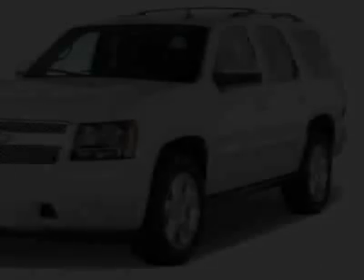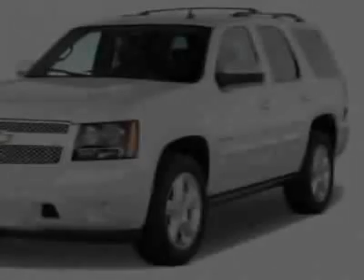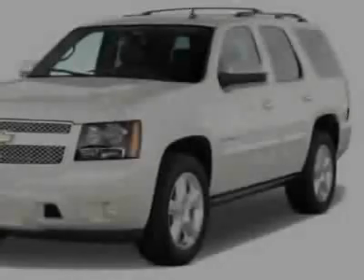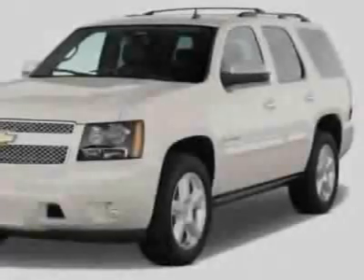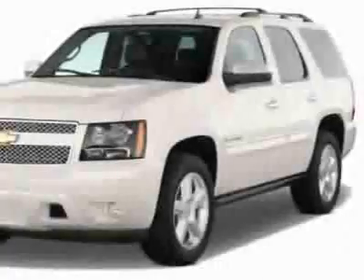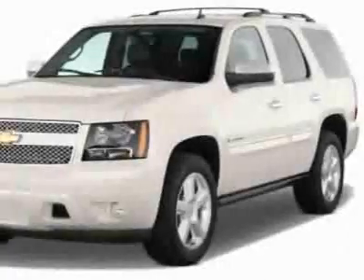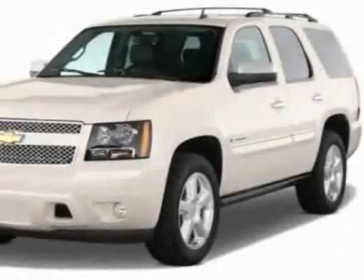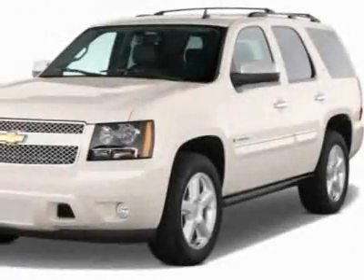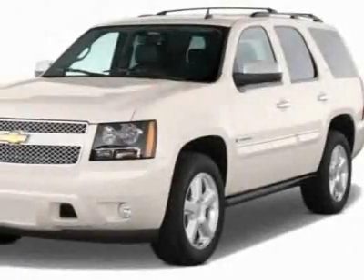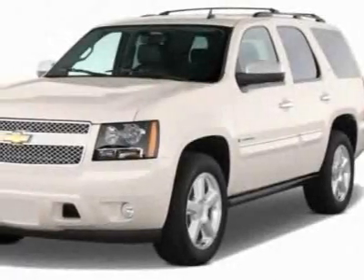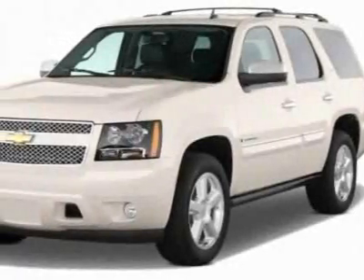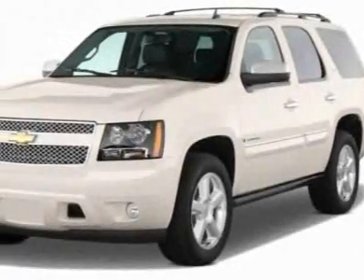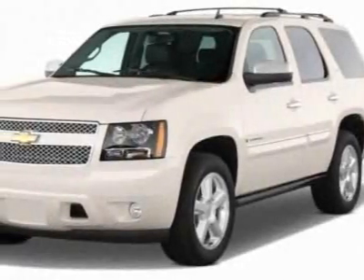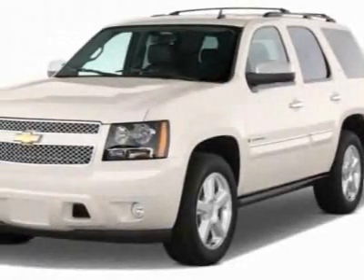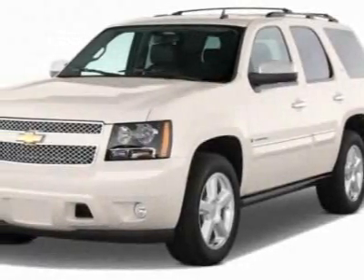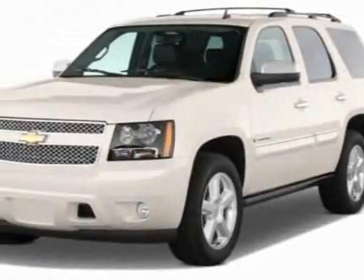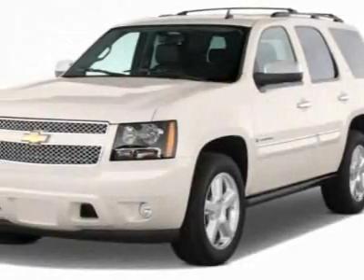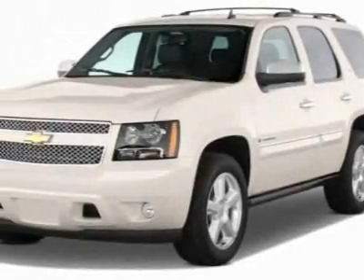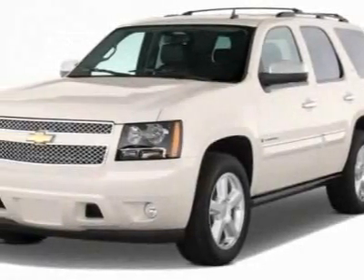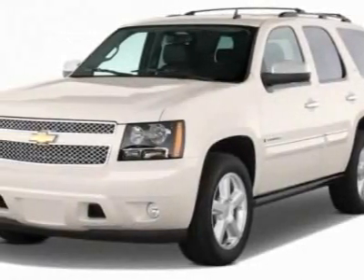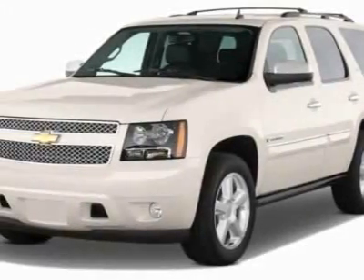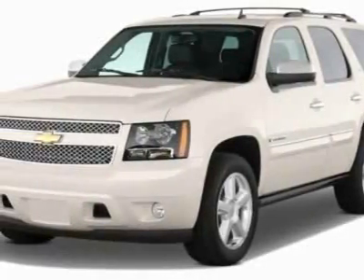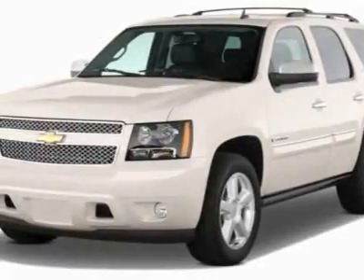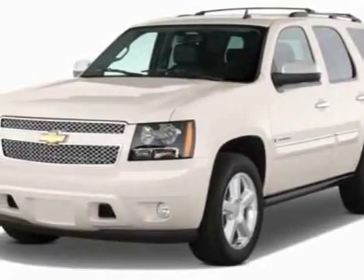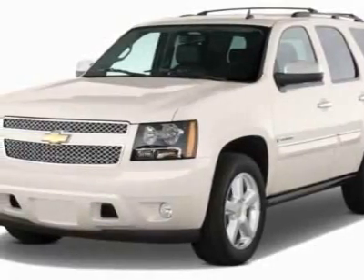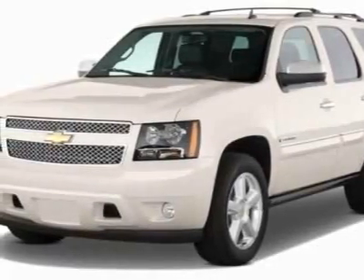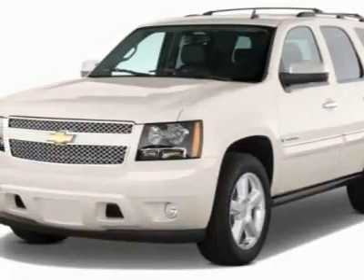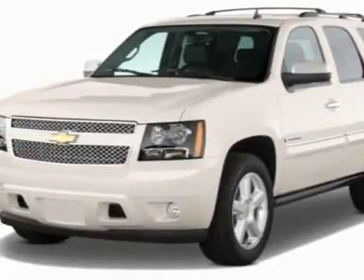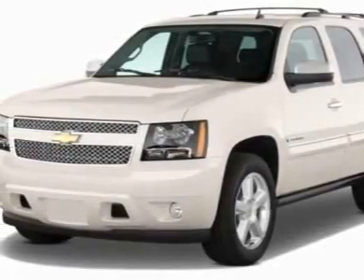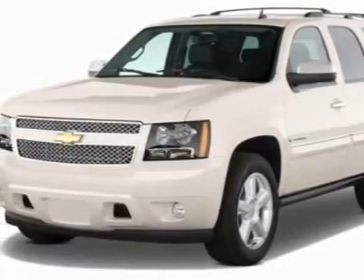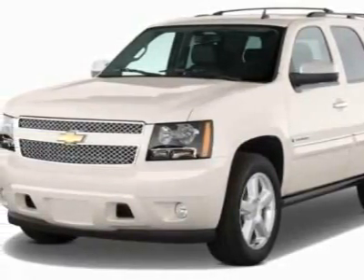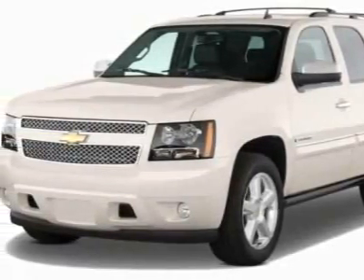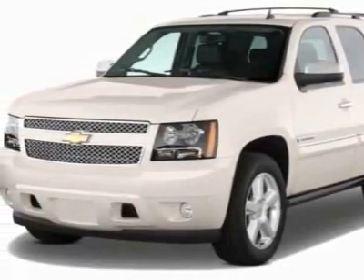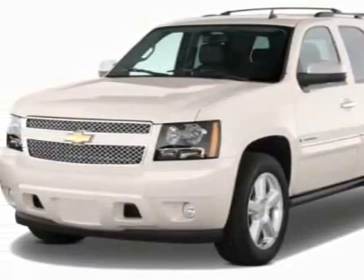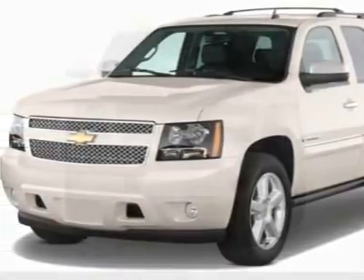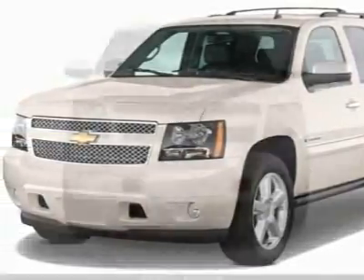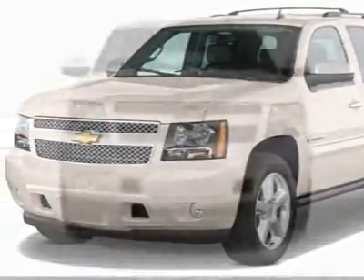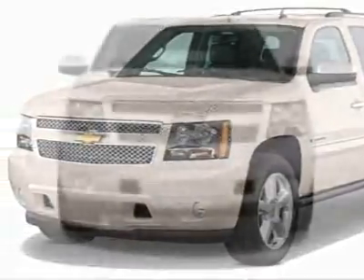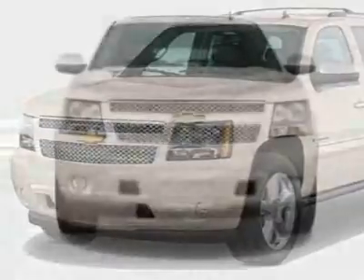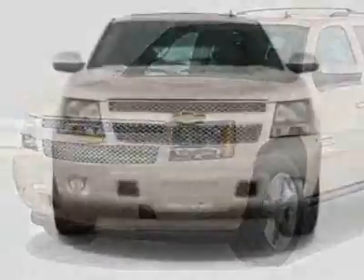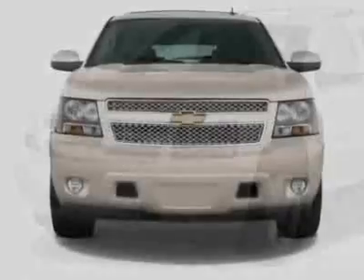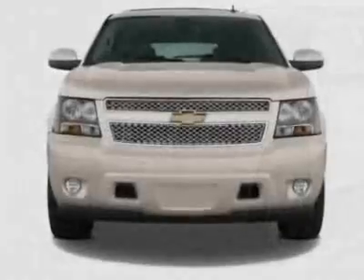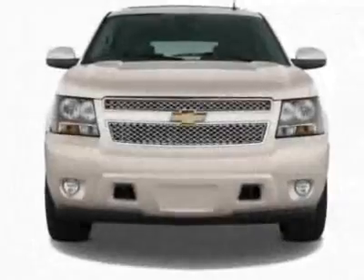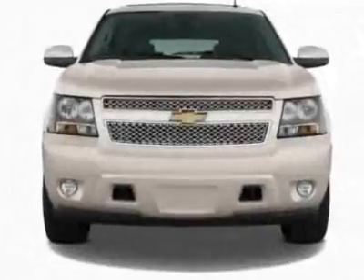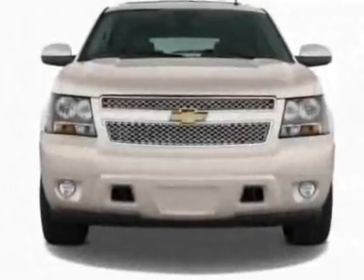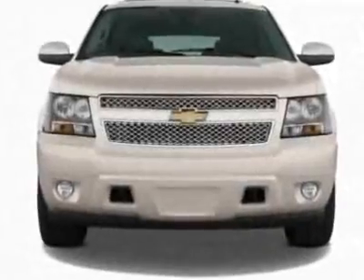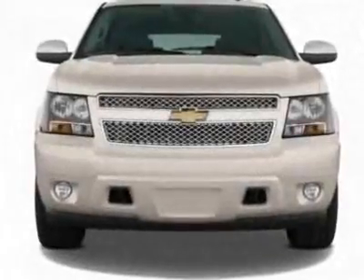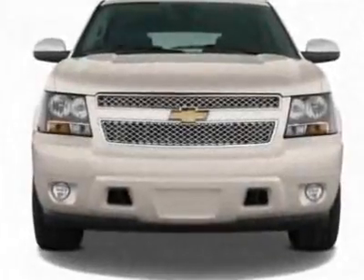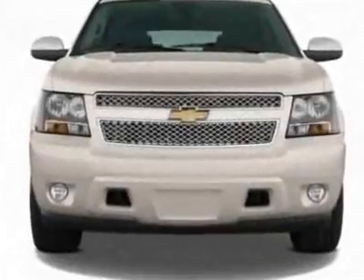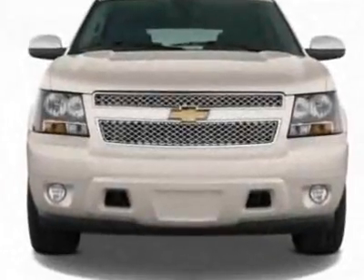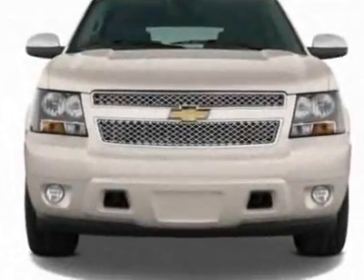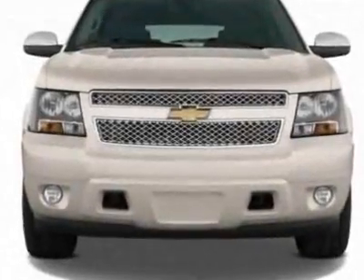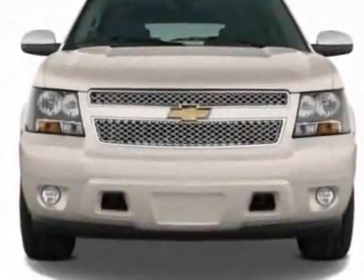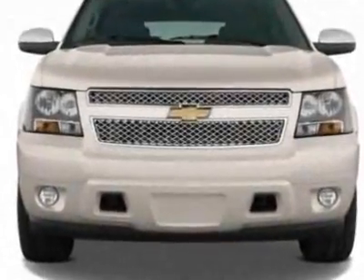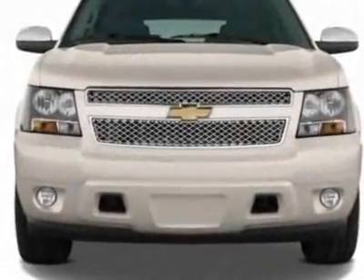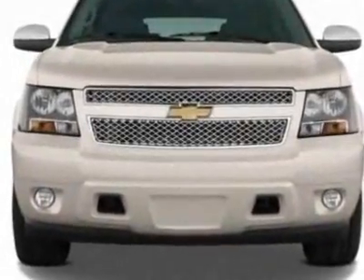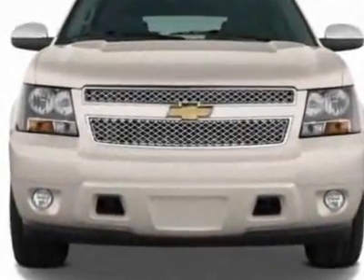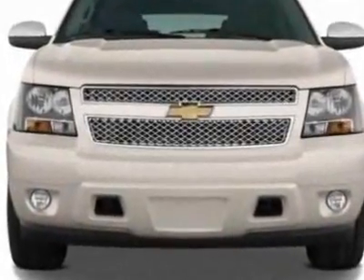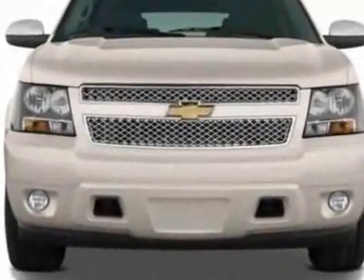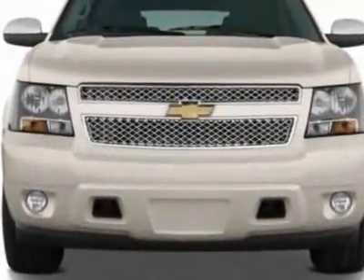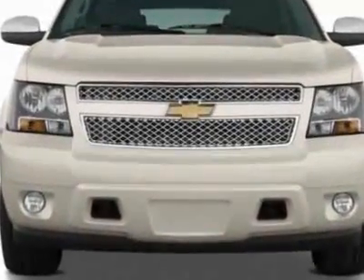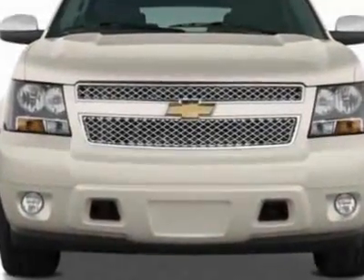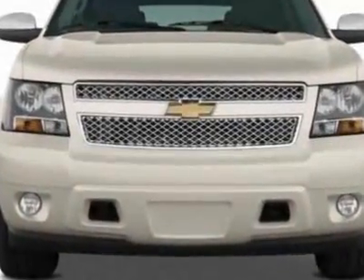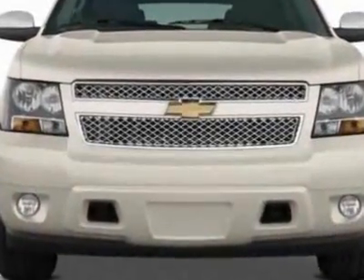Check out this new 2011 Chevrolet Tahoe. For your protection, this vehicle has a full factory warranty.